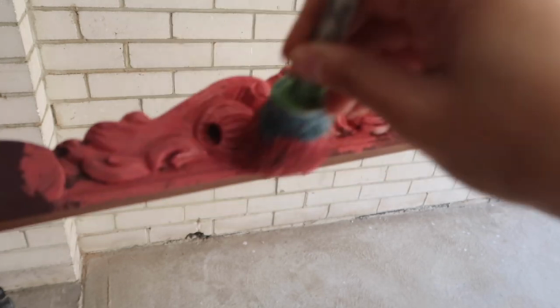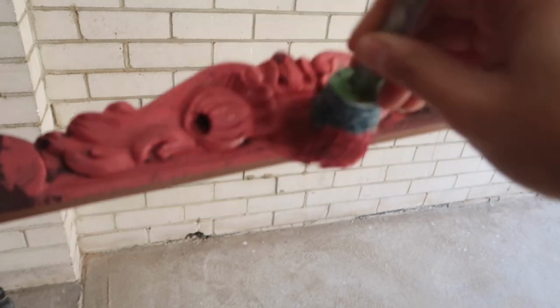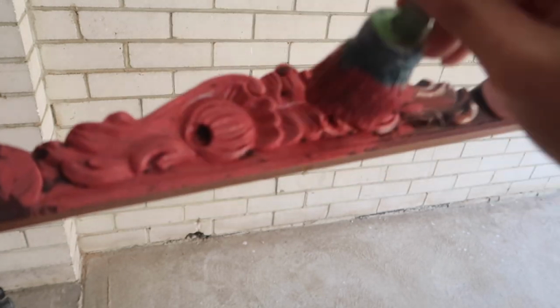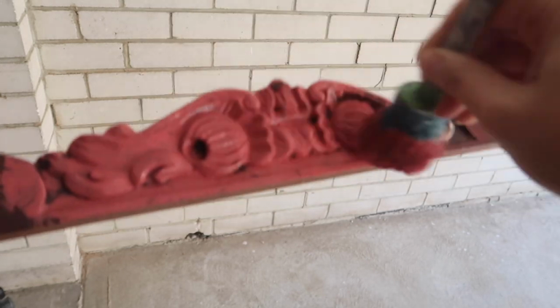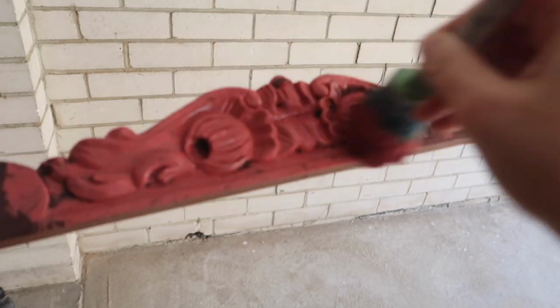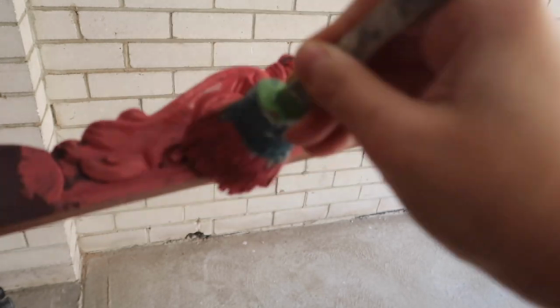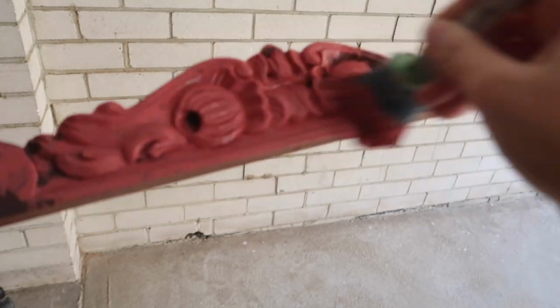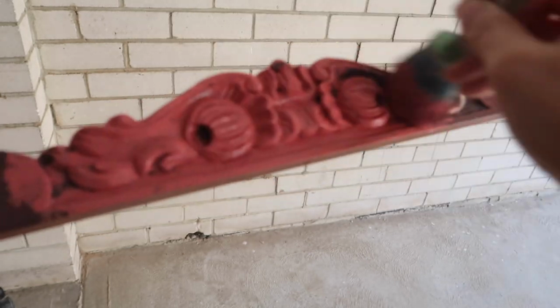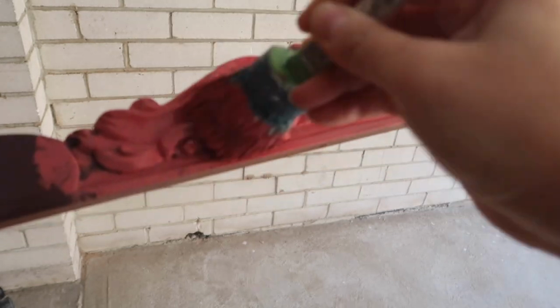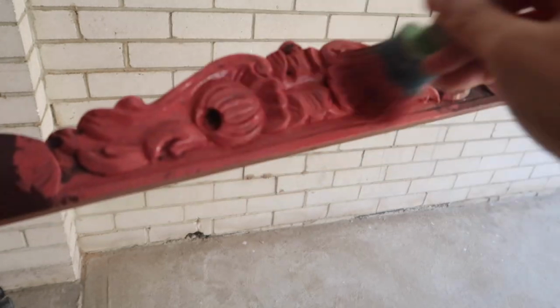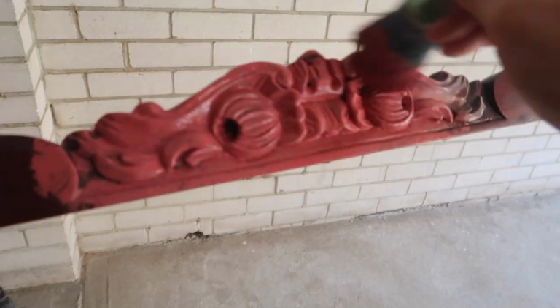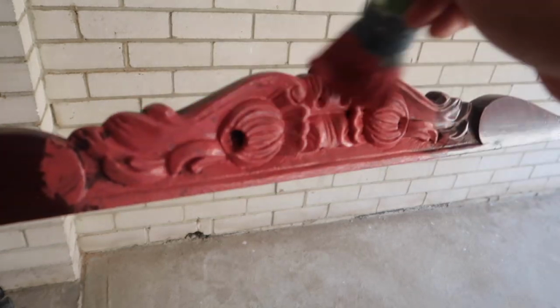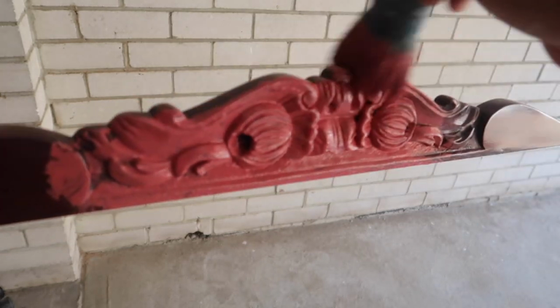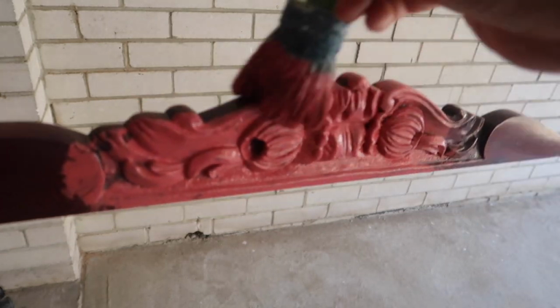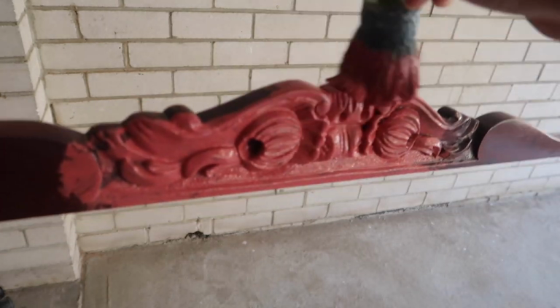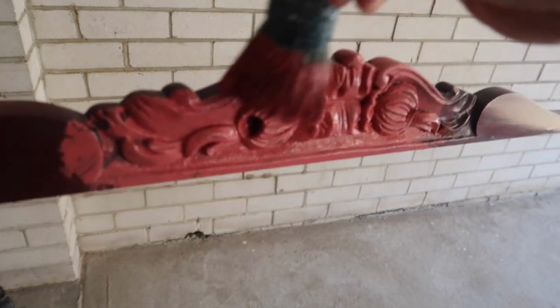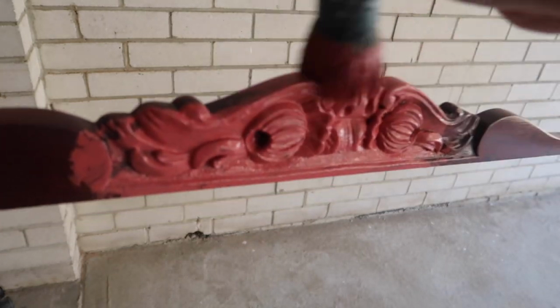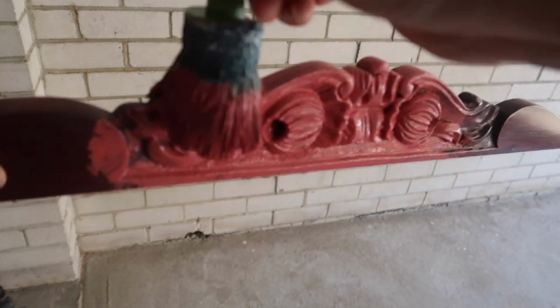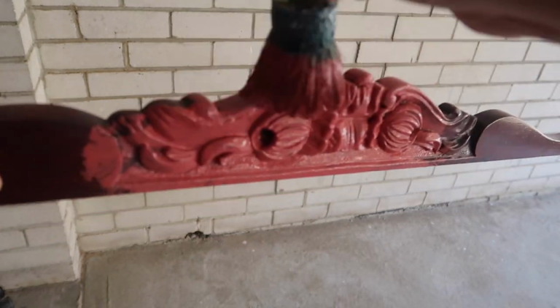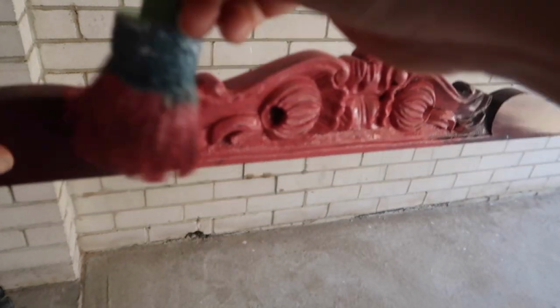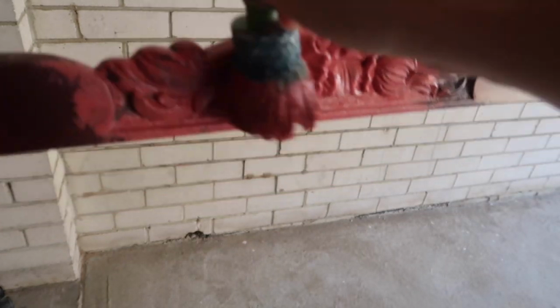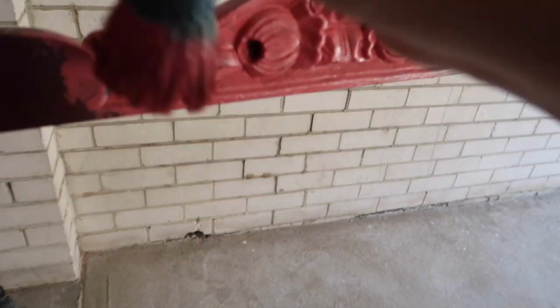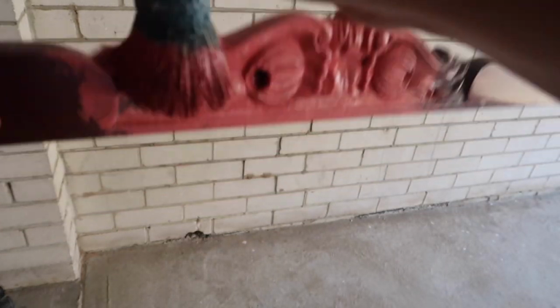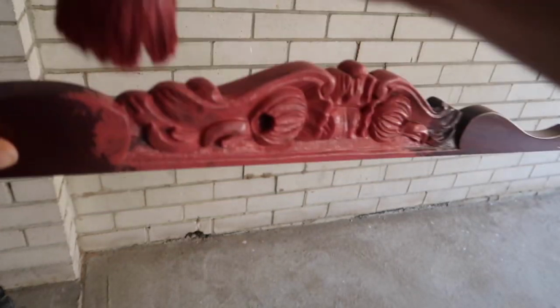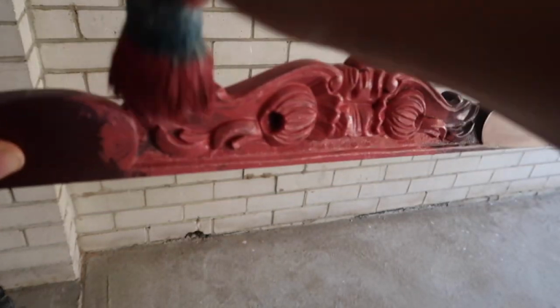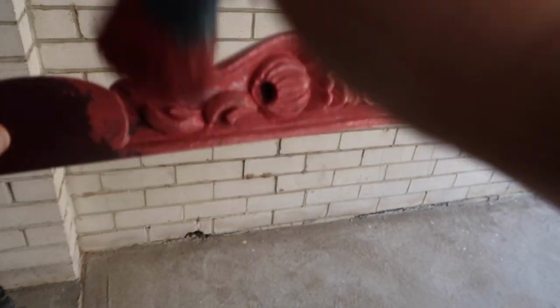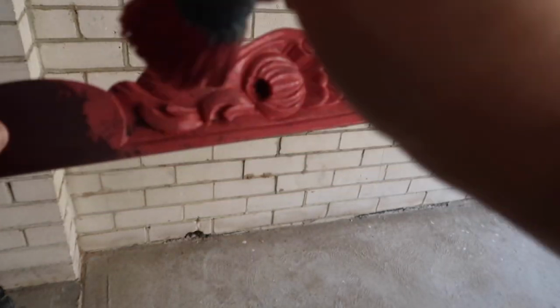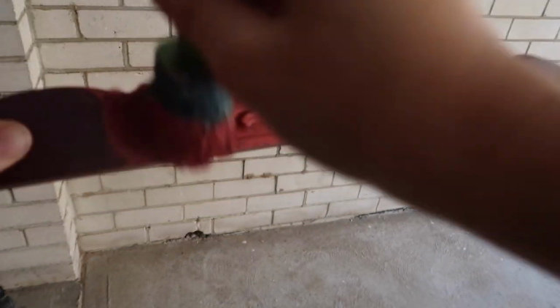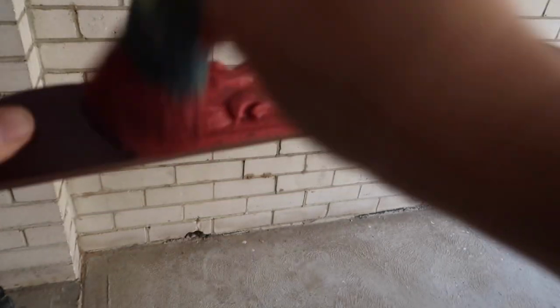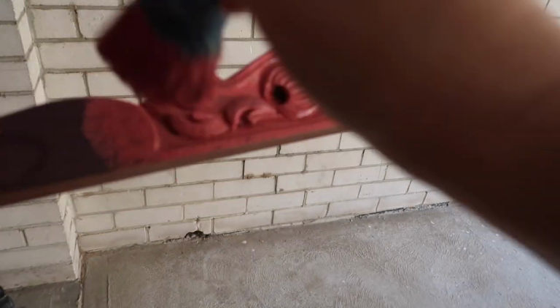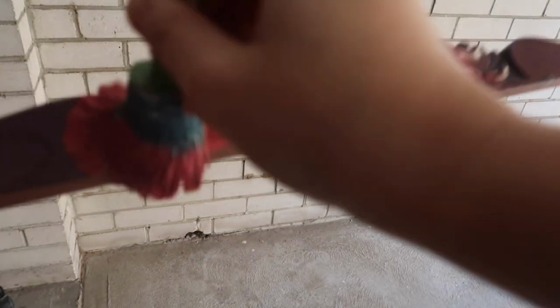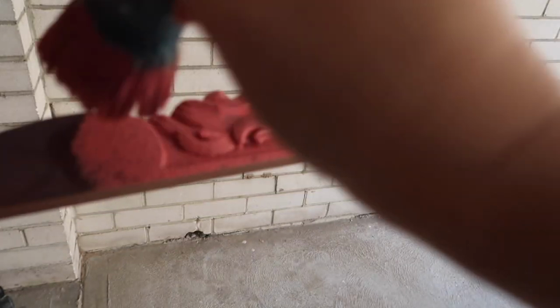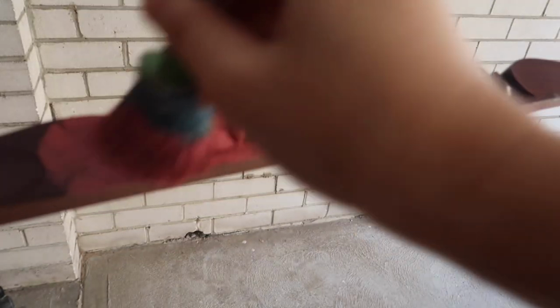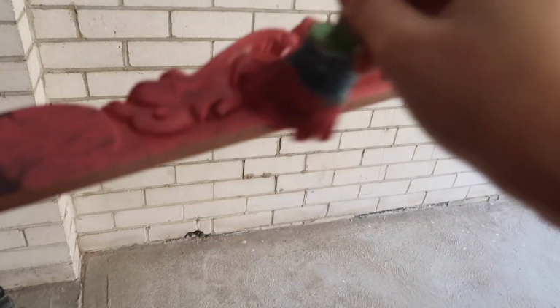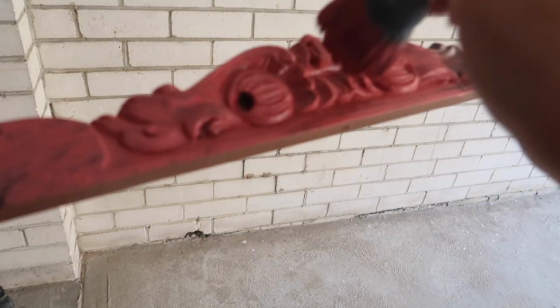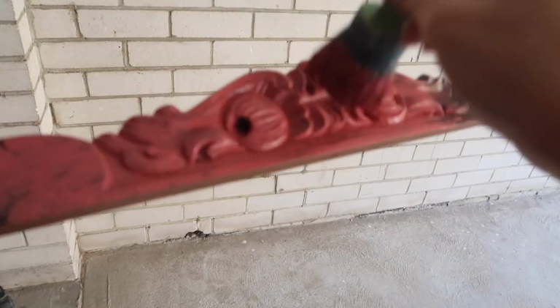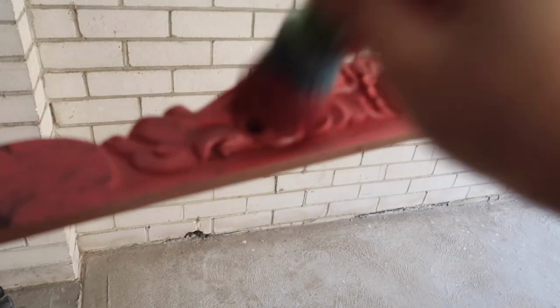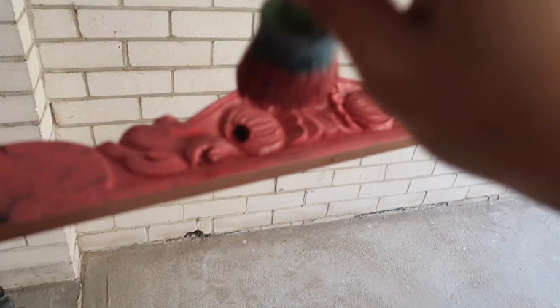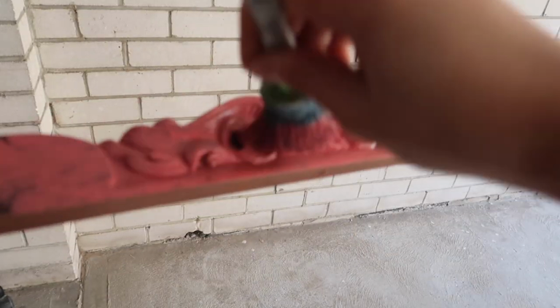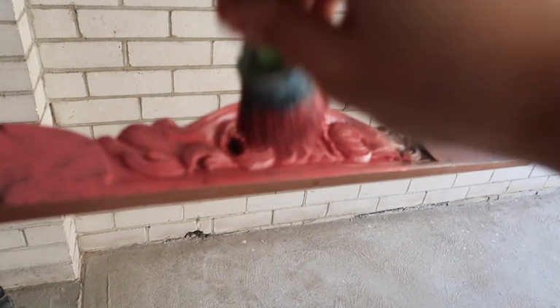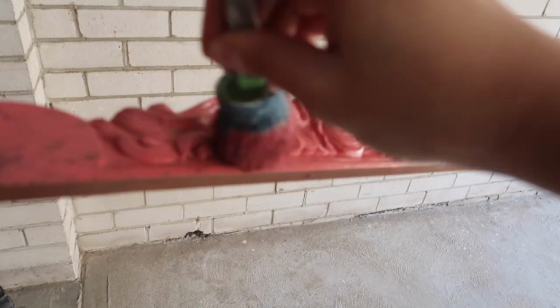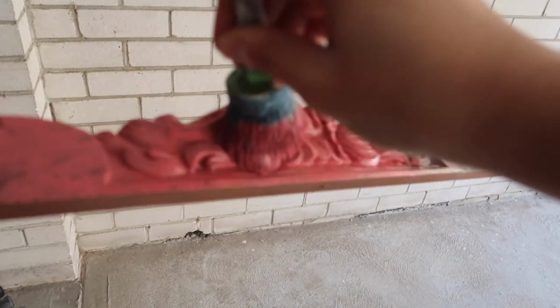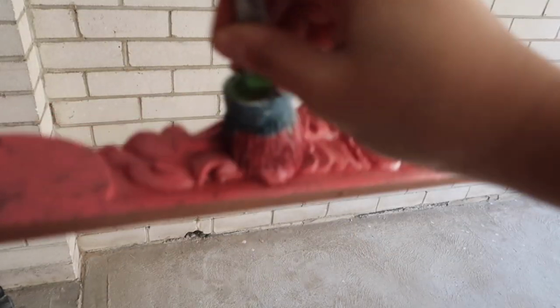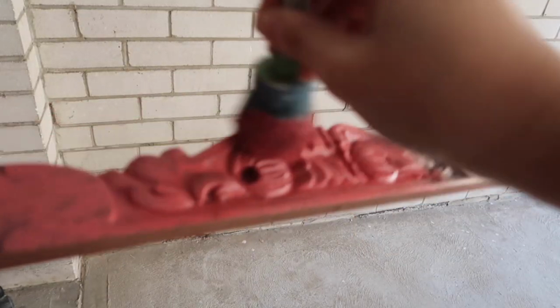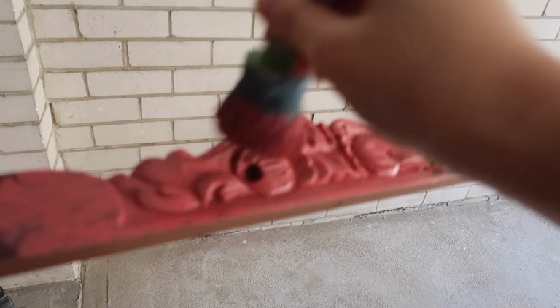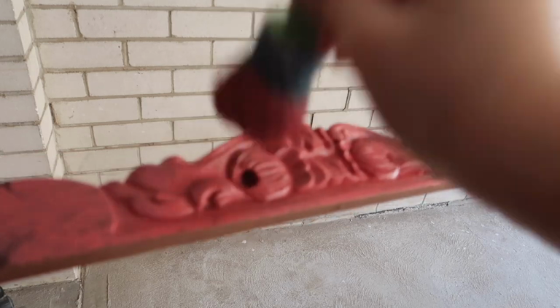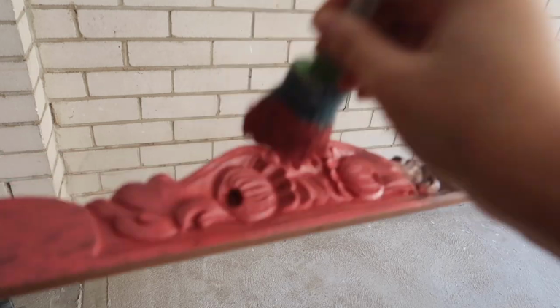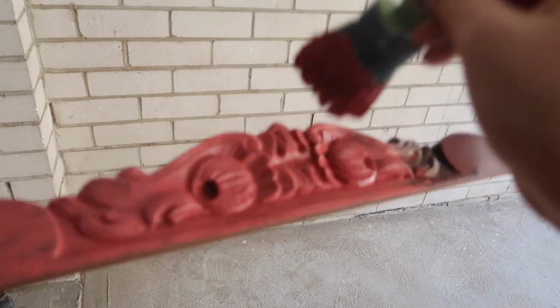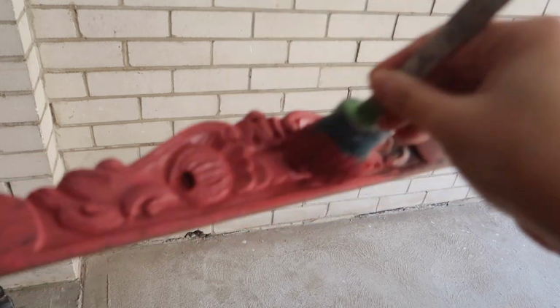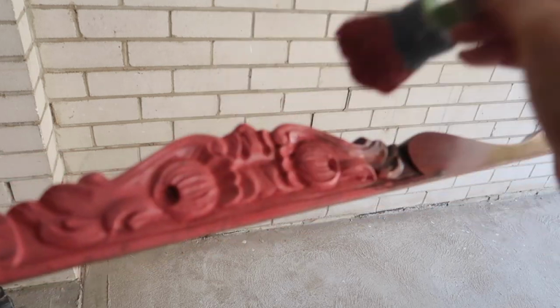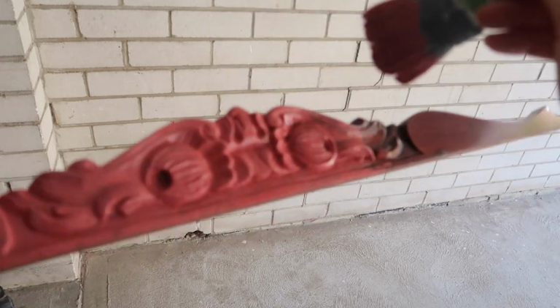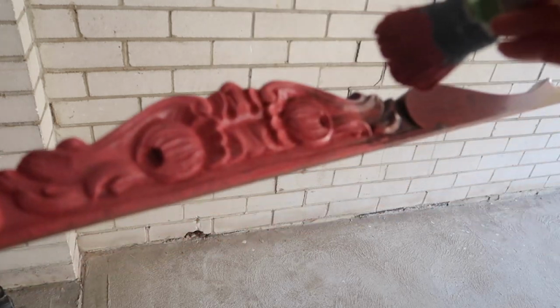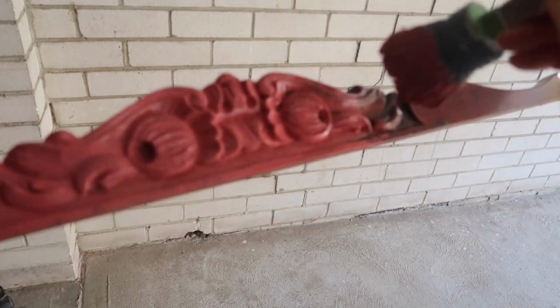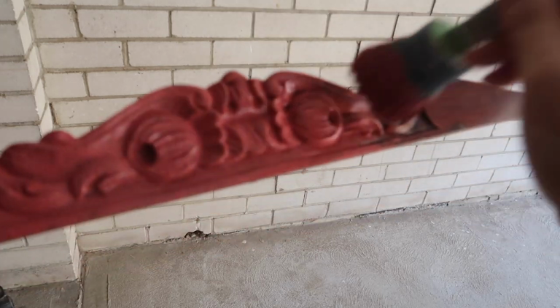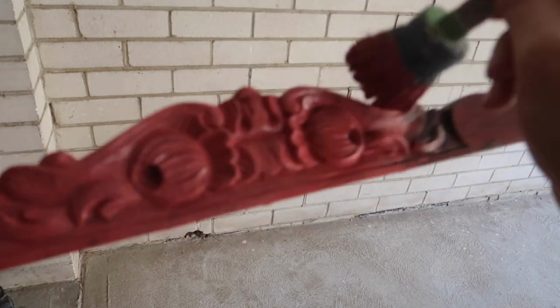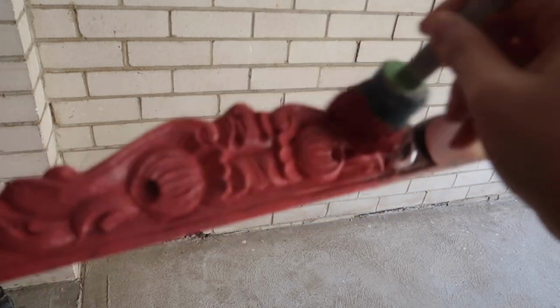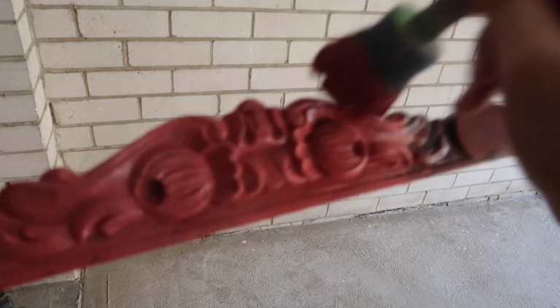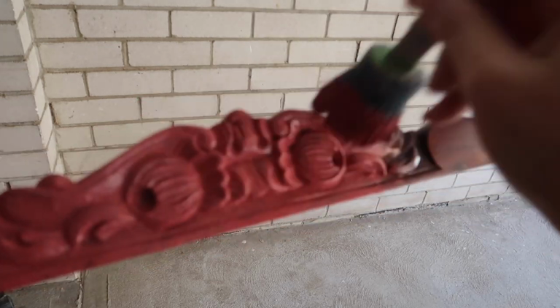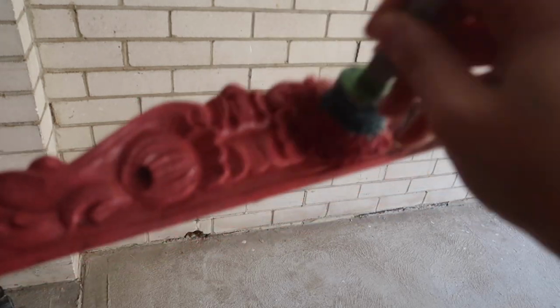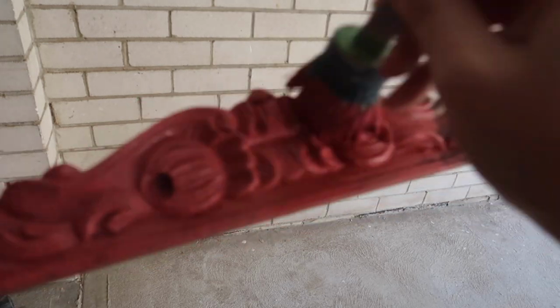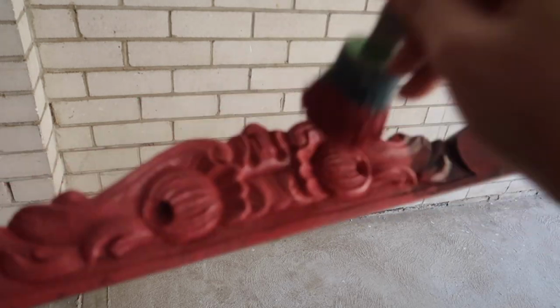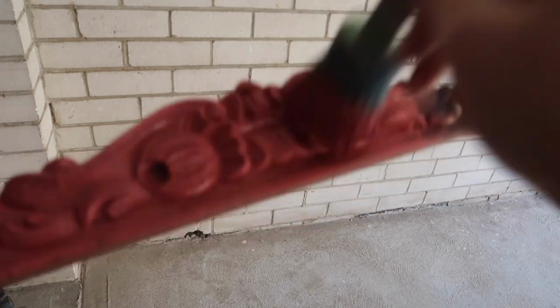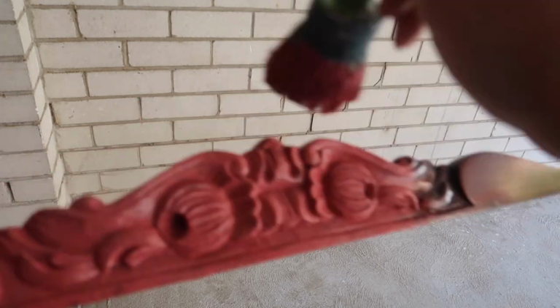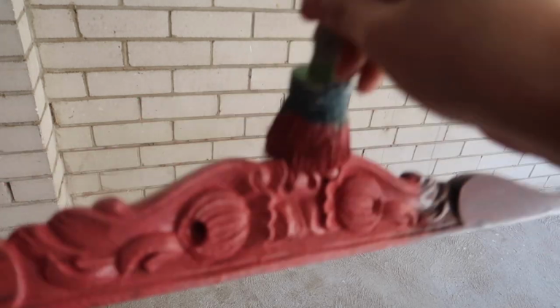To effectively get into those details, I find smushing and brushing in the paint in all different directions helps to get into all those details.